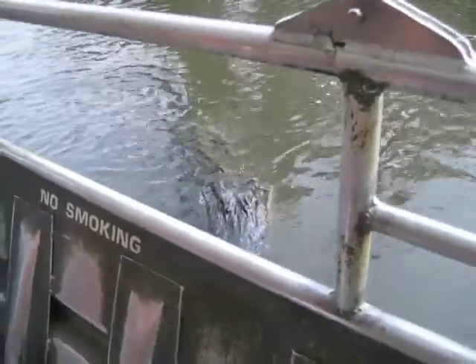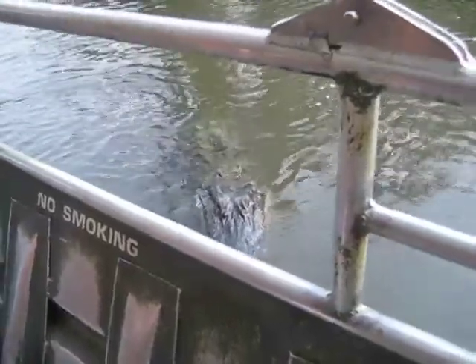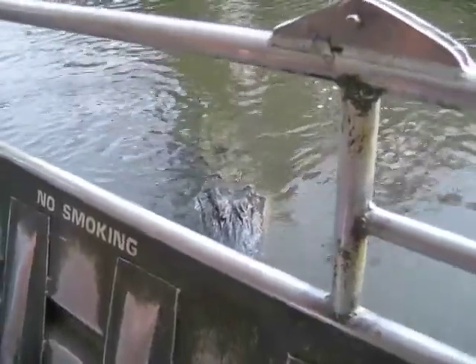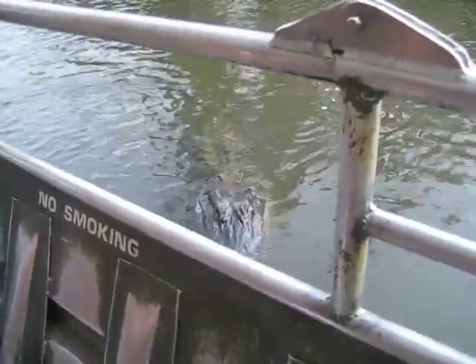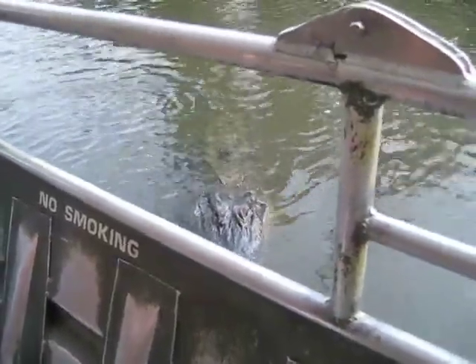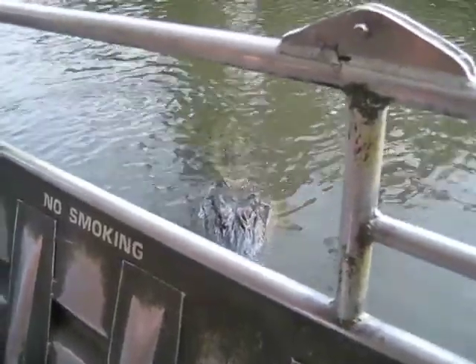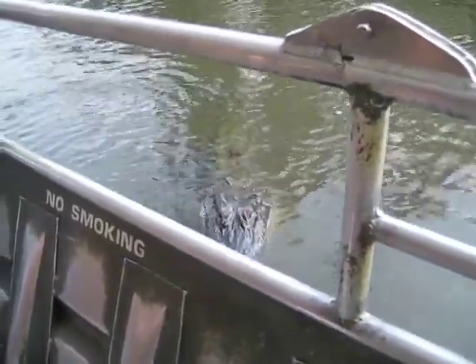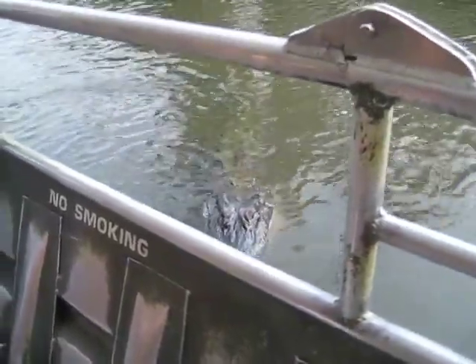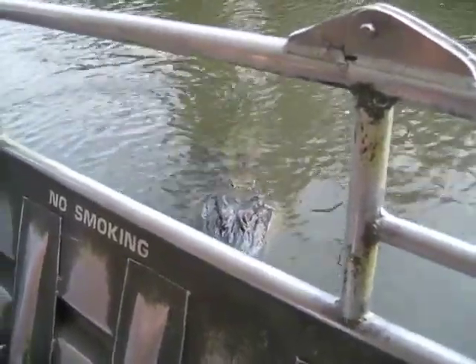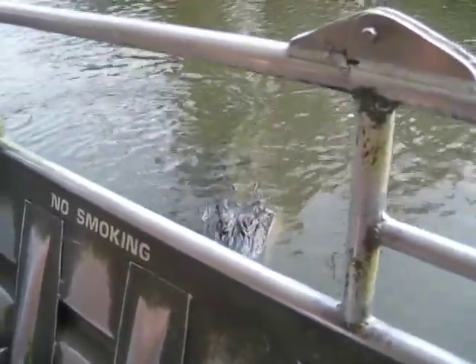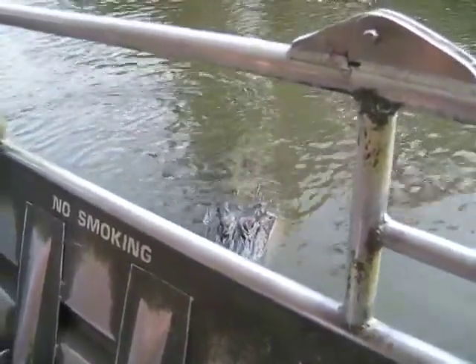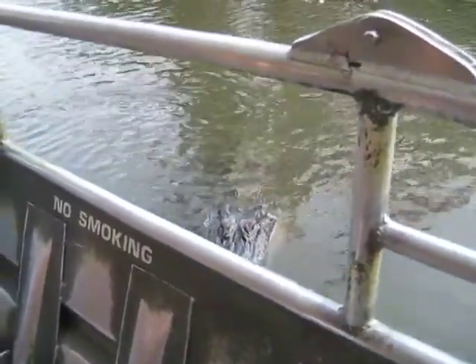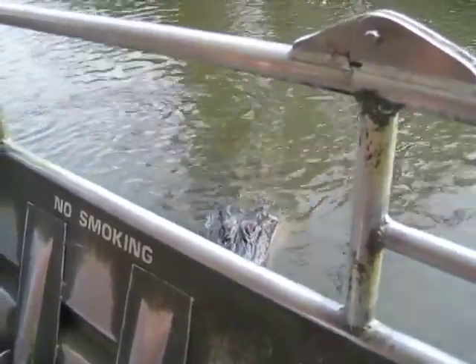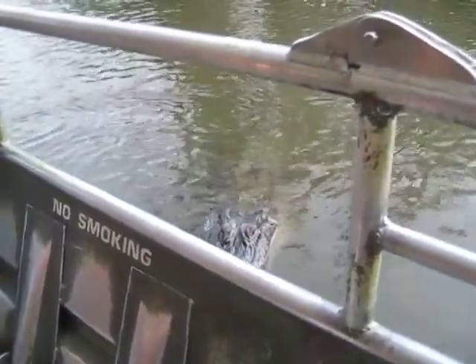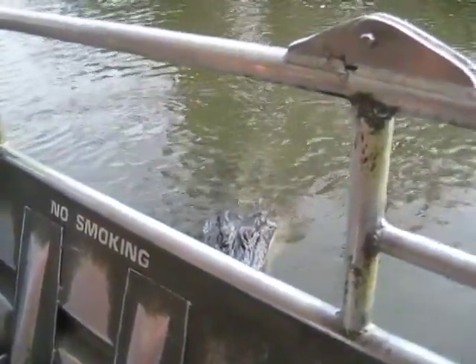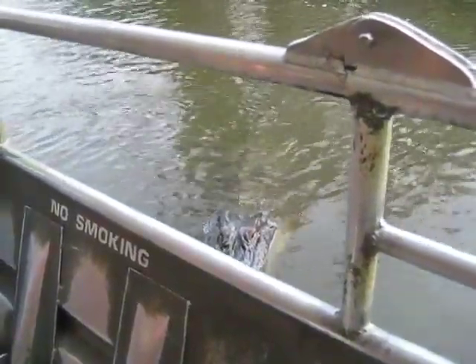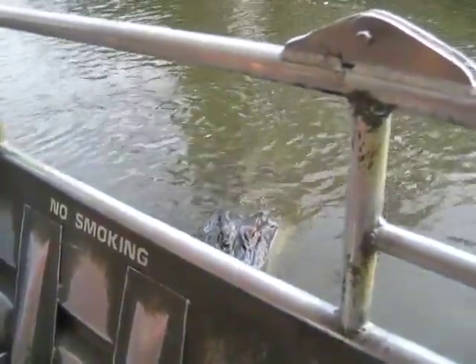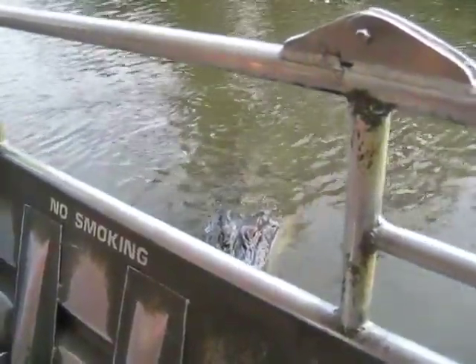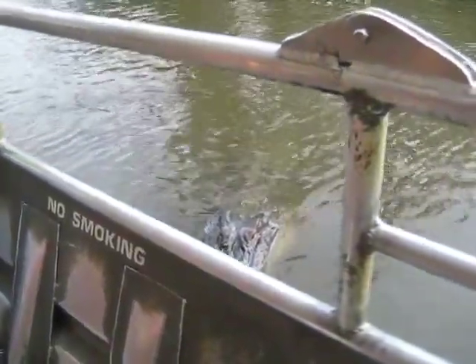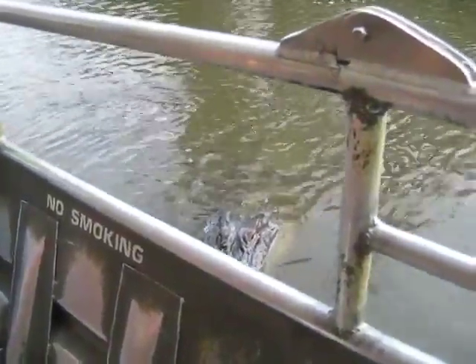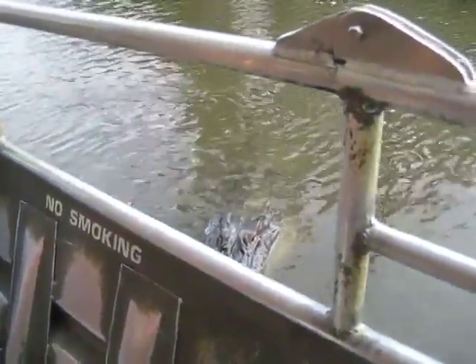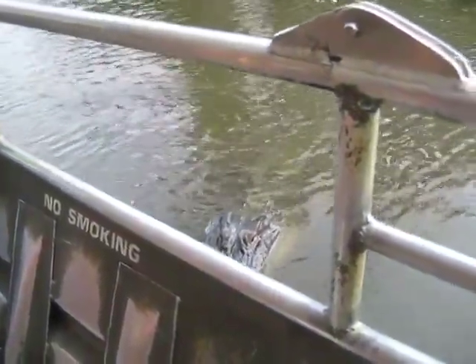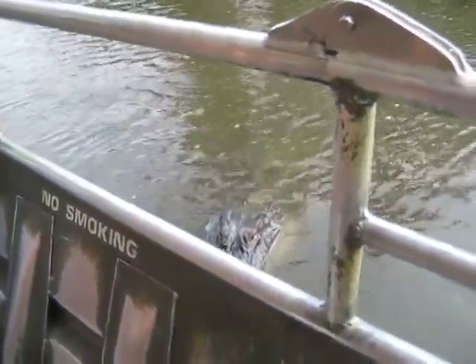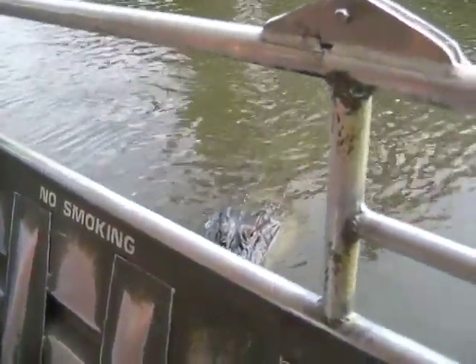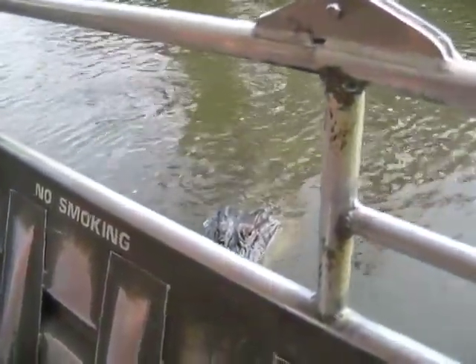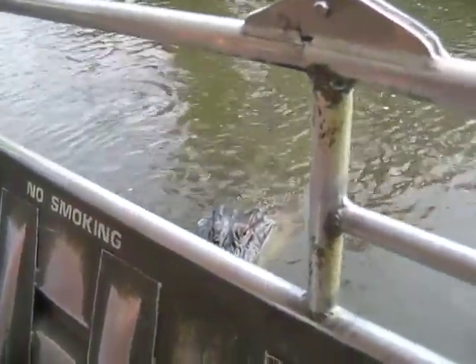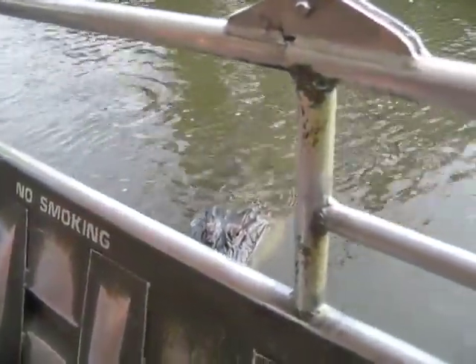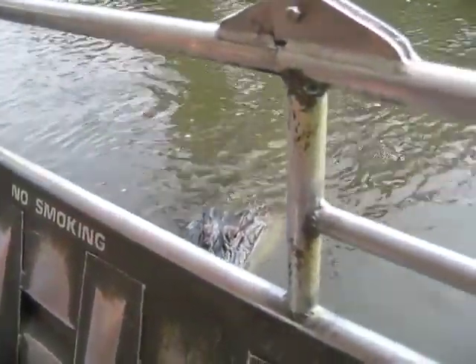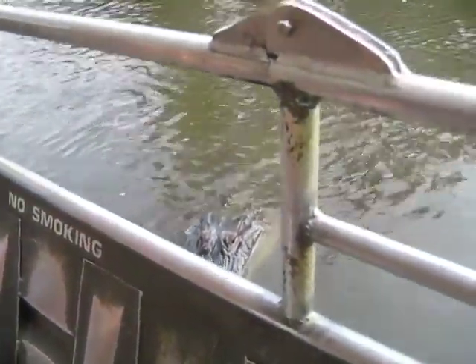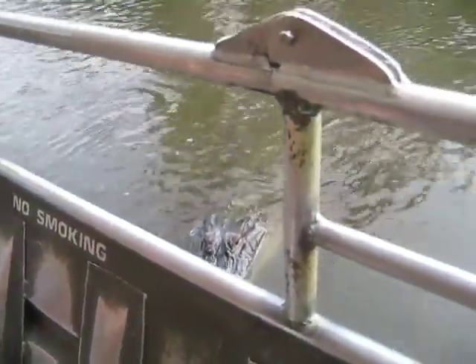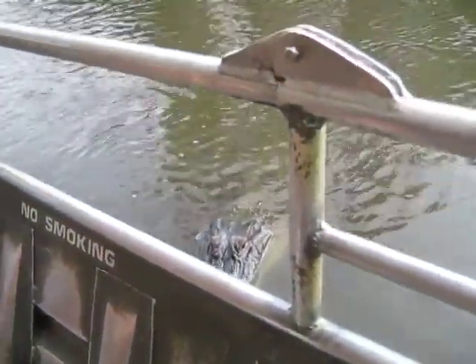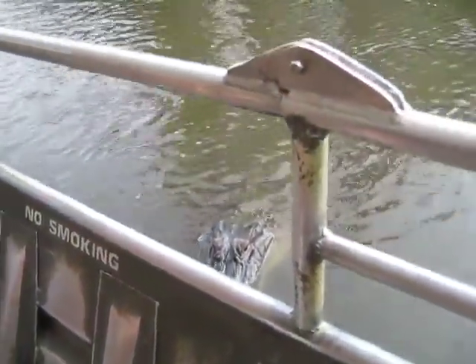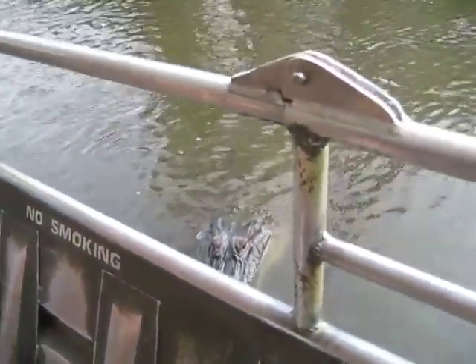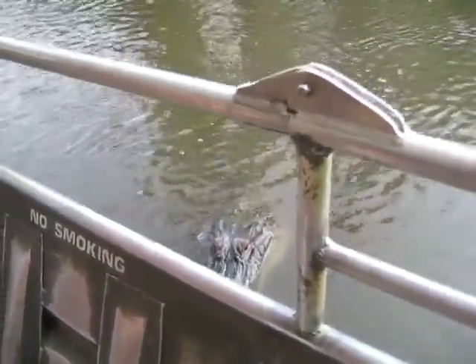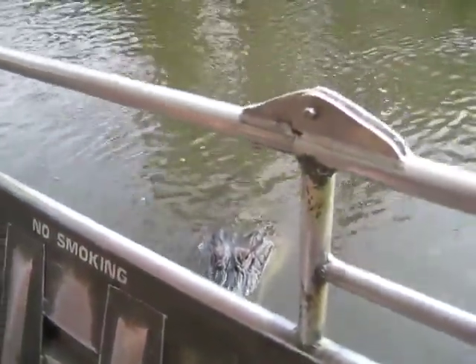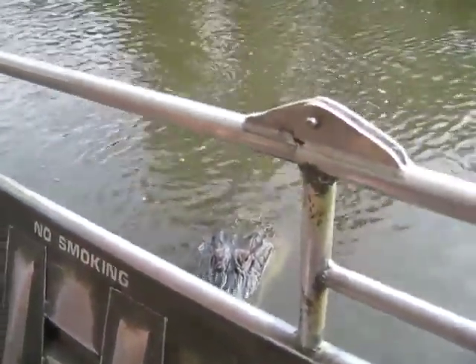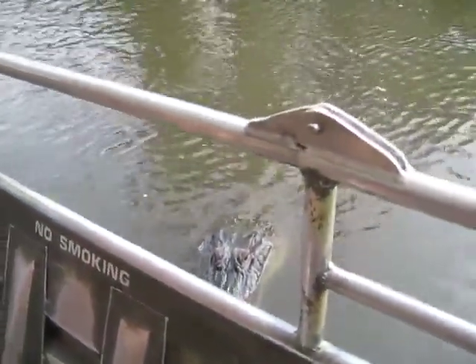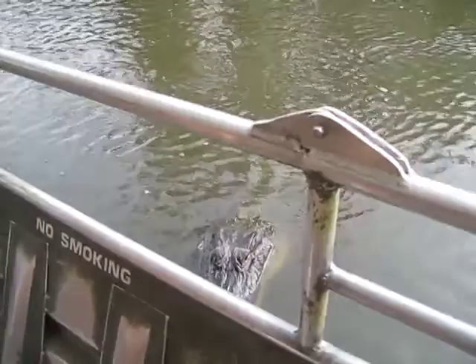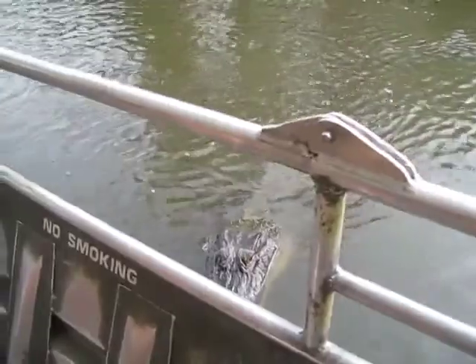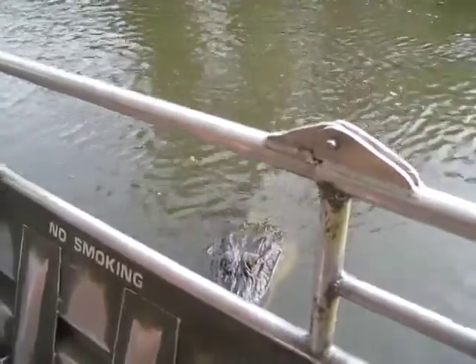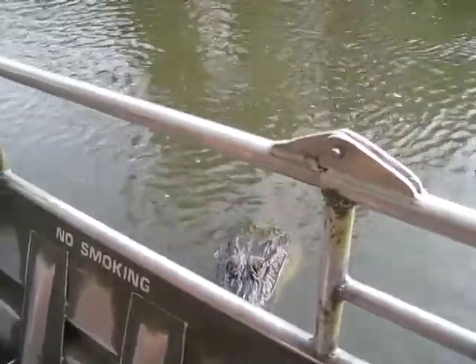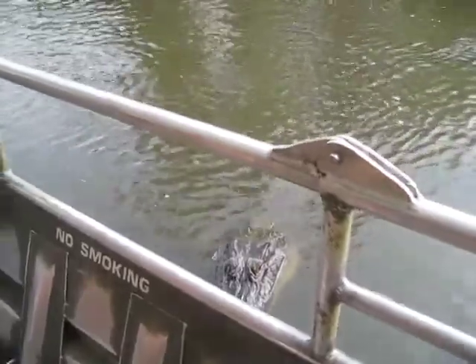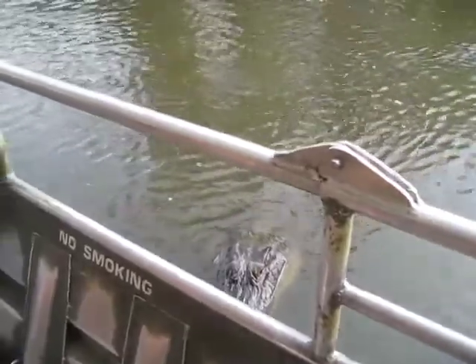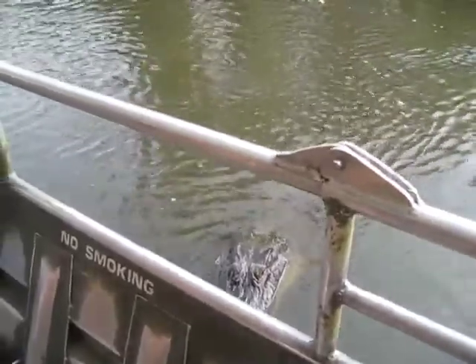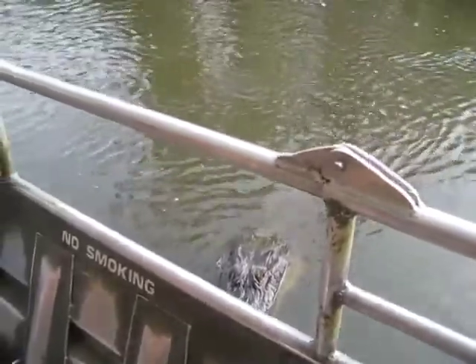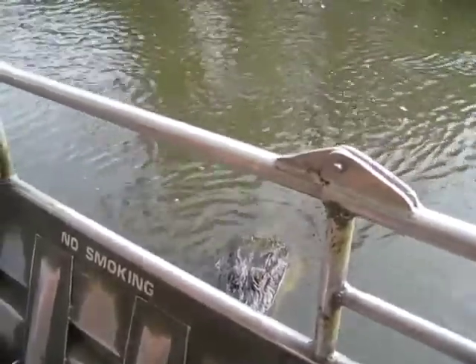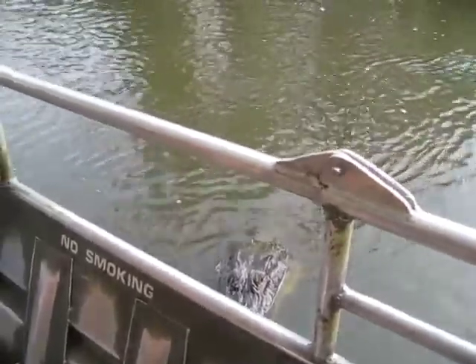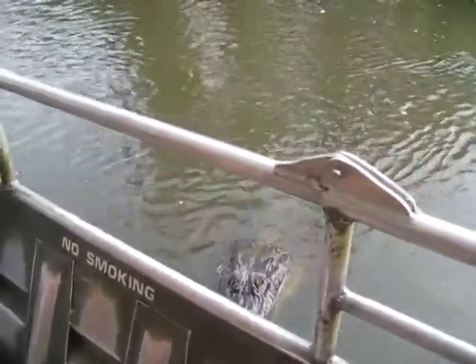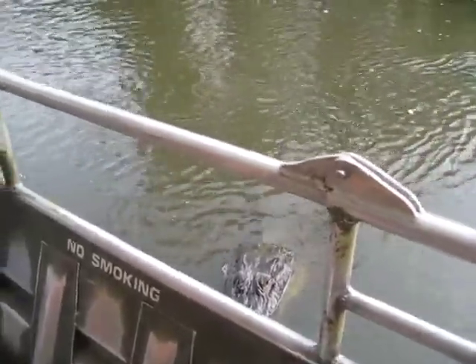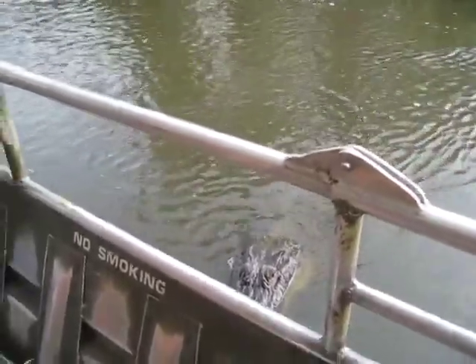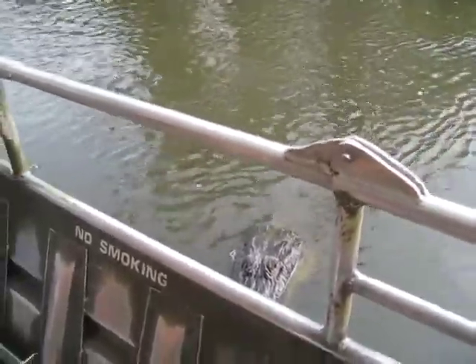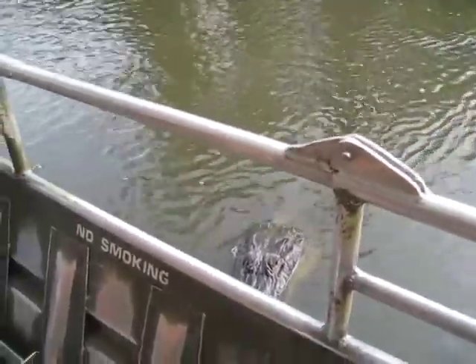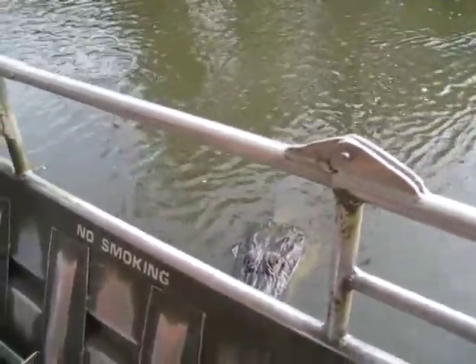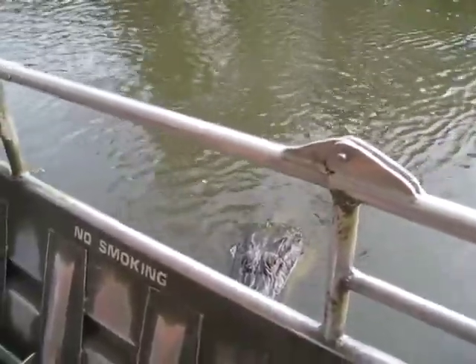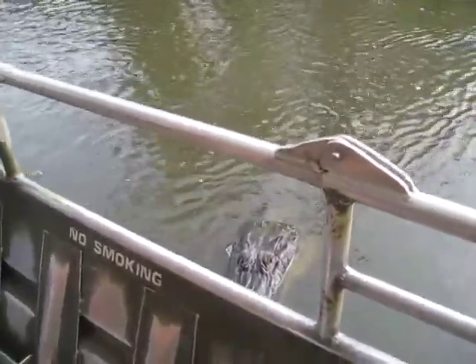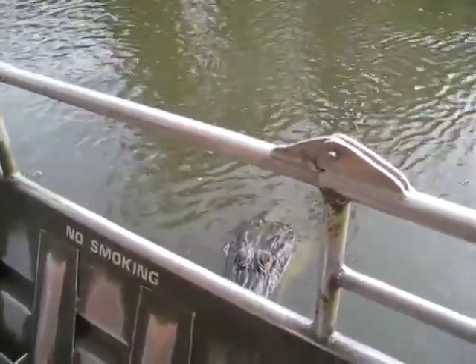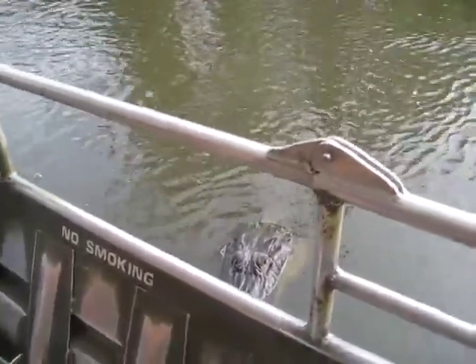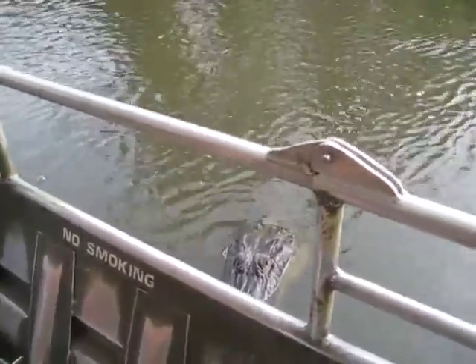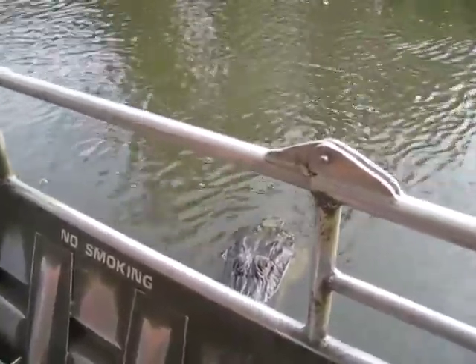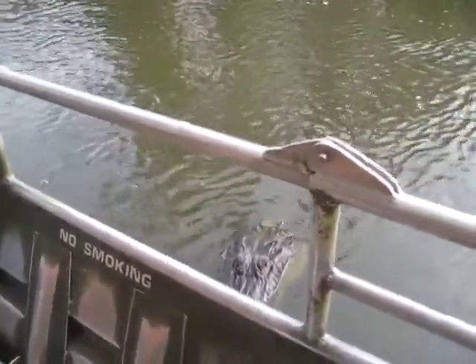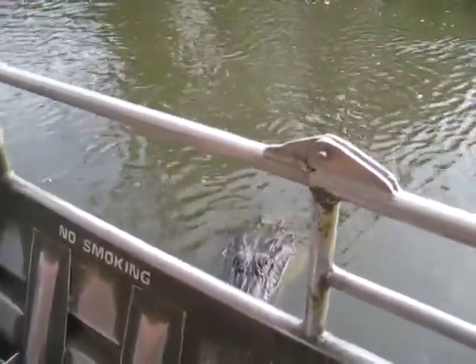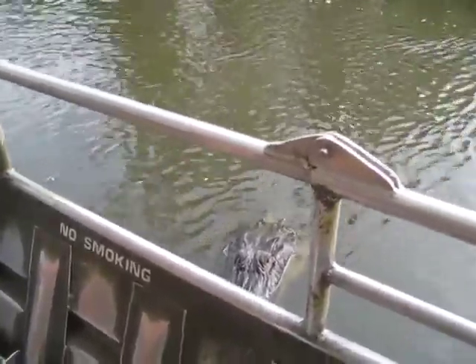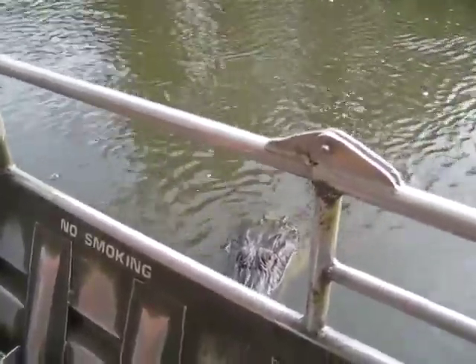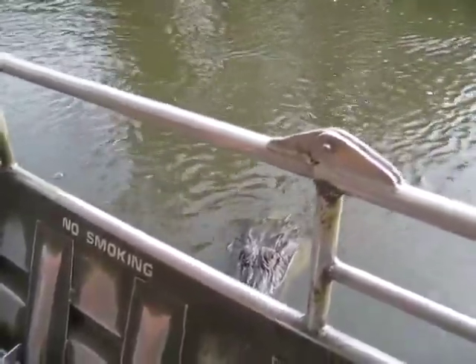I'll stay there. Oh, another alligator. I know, I know.